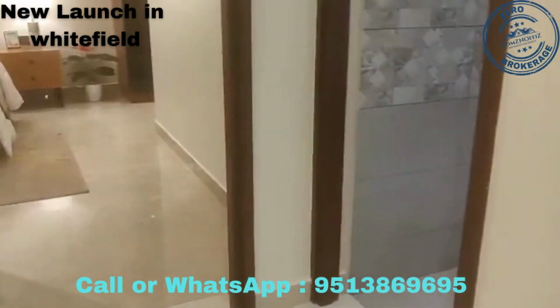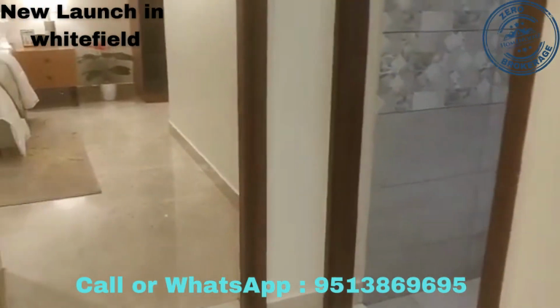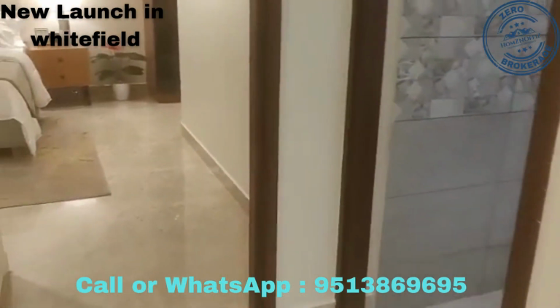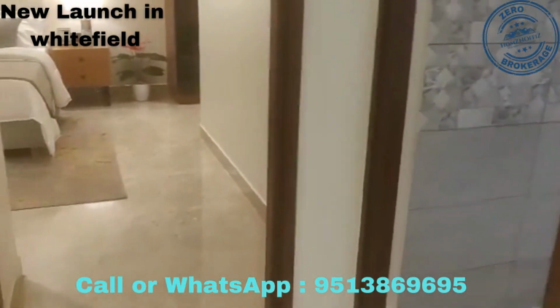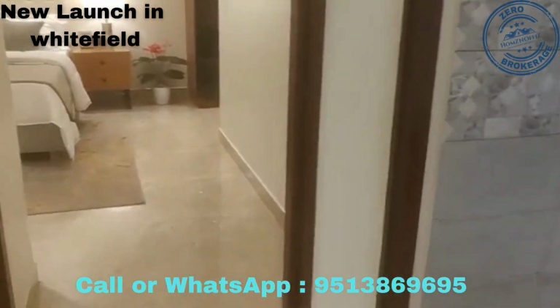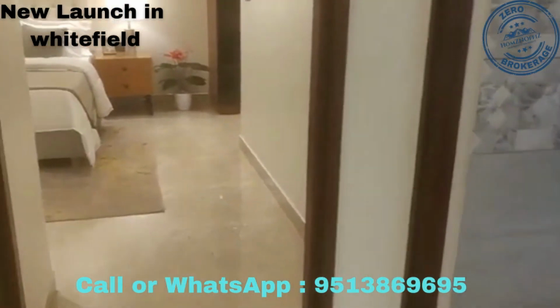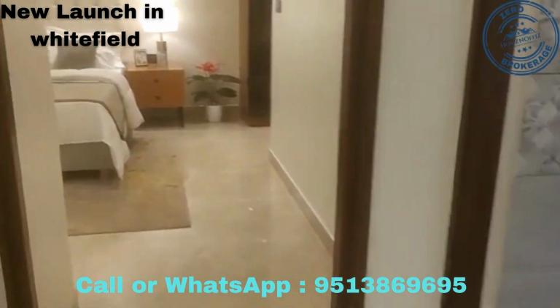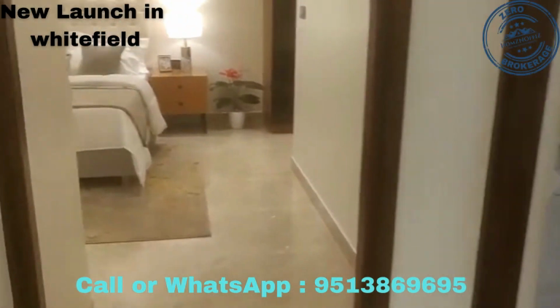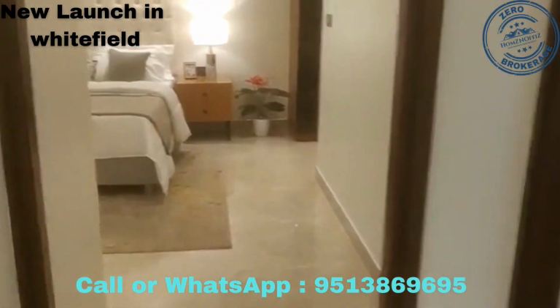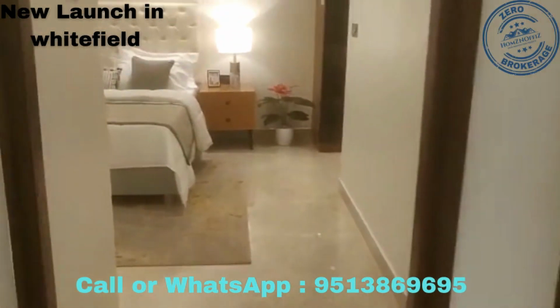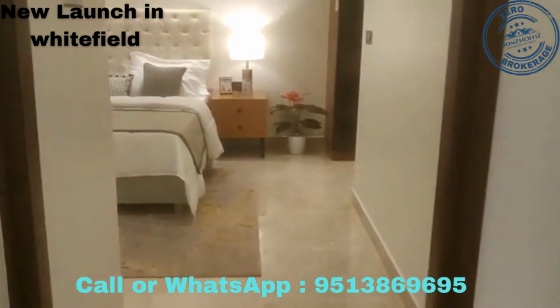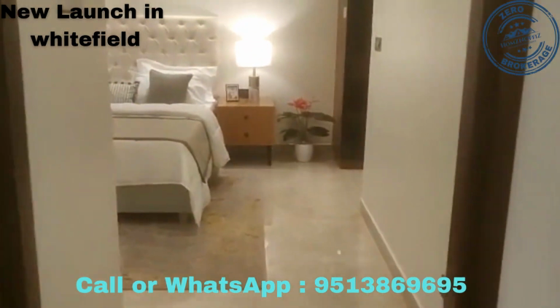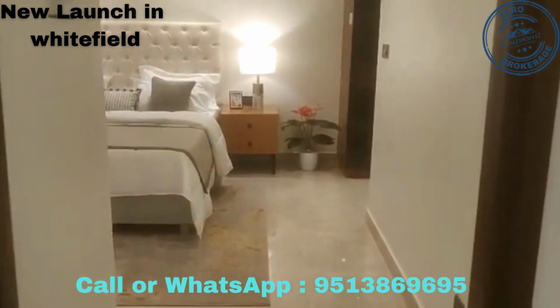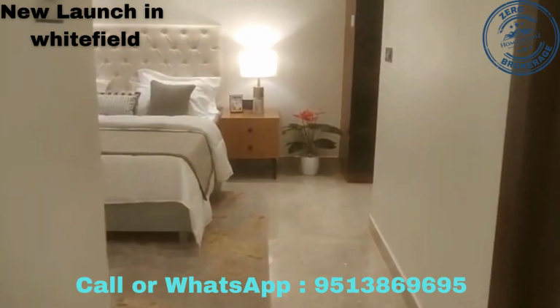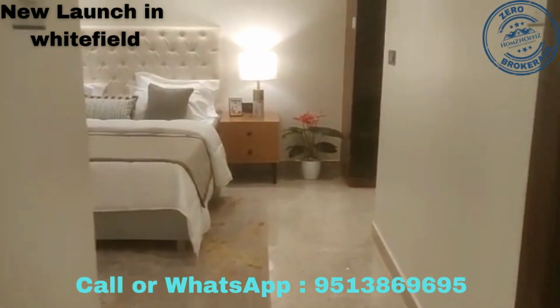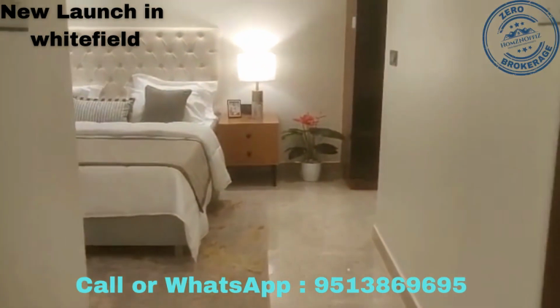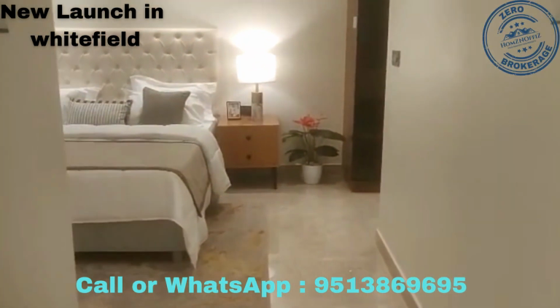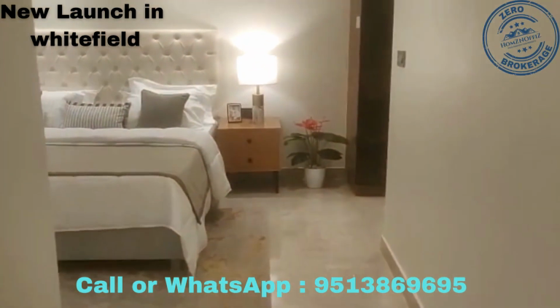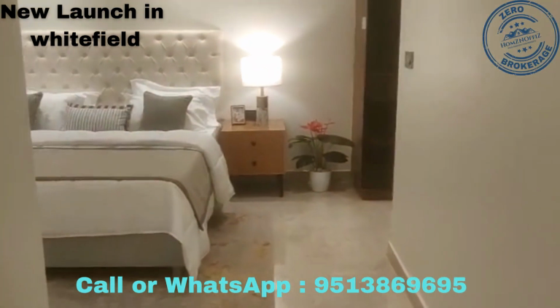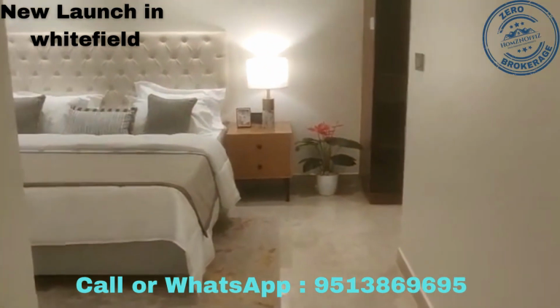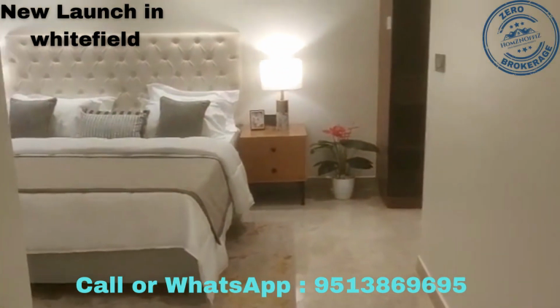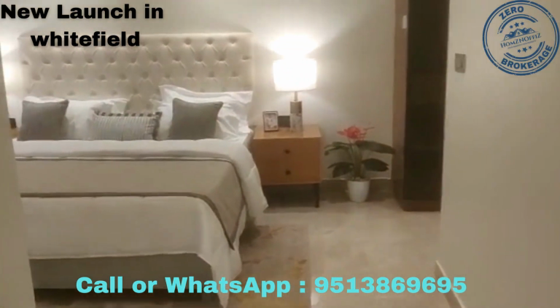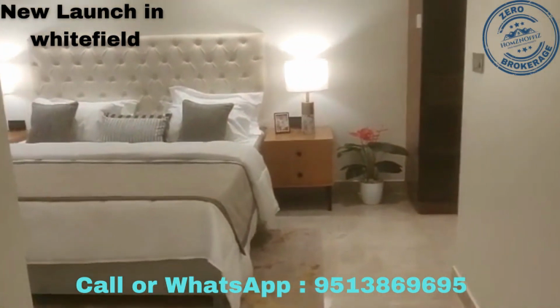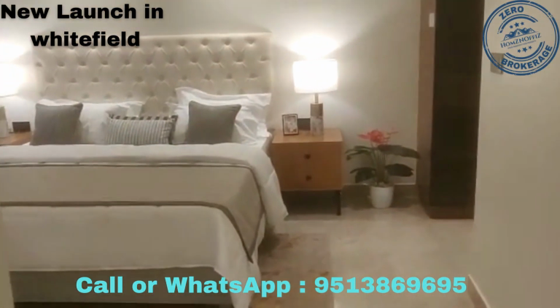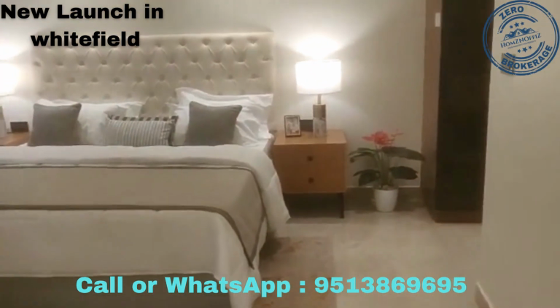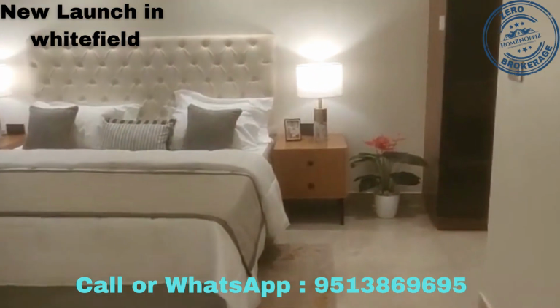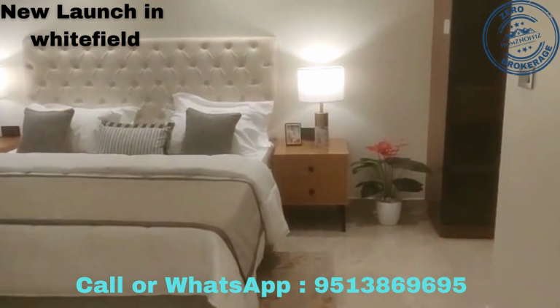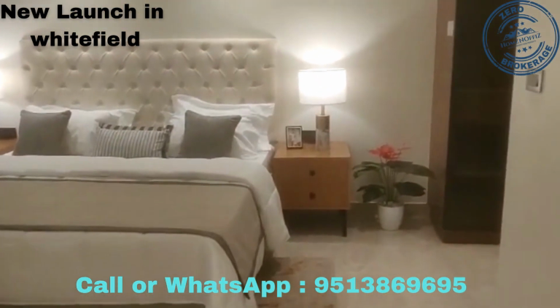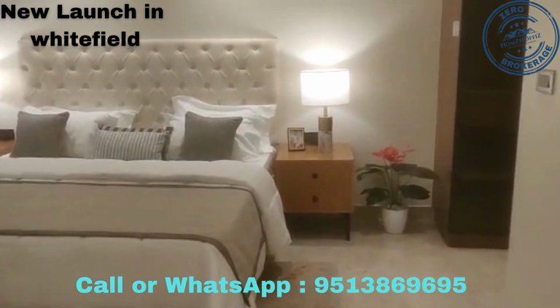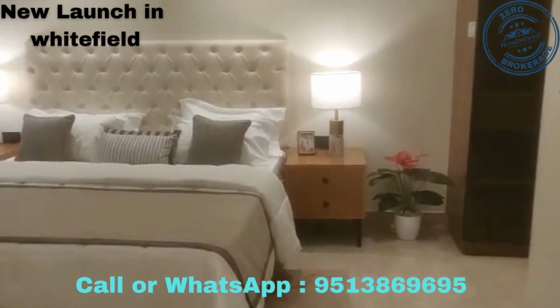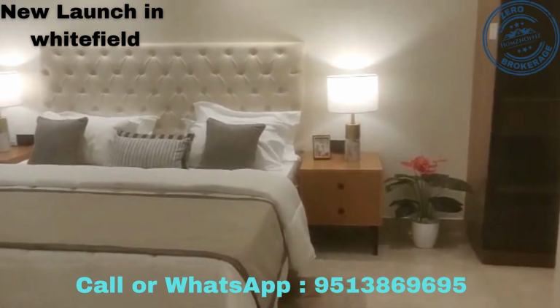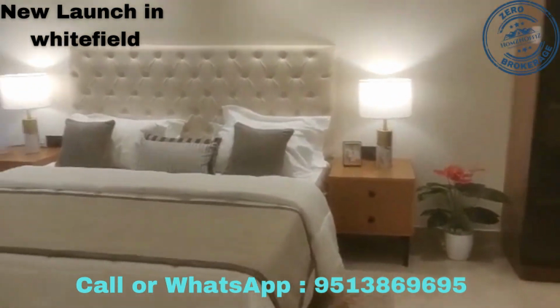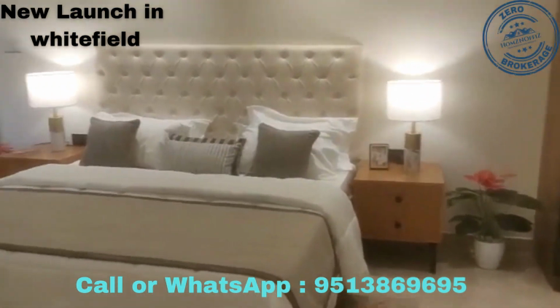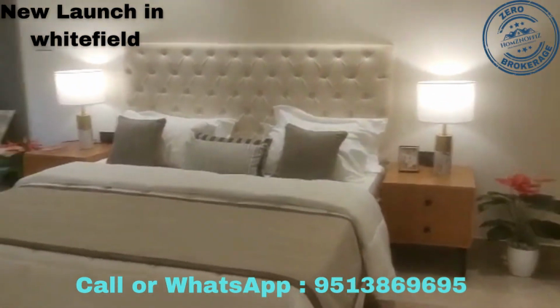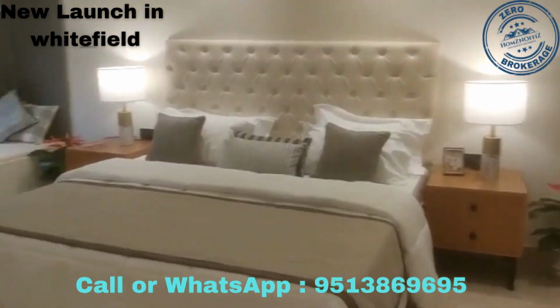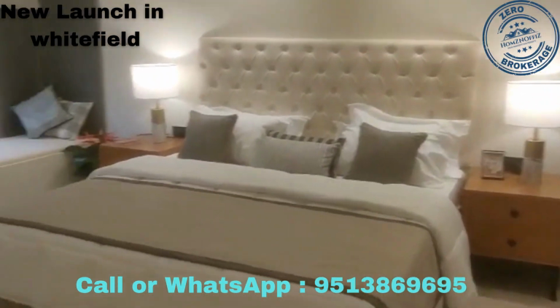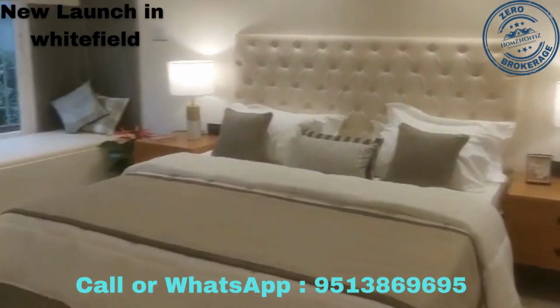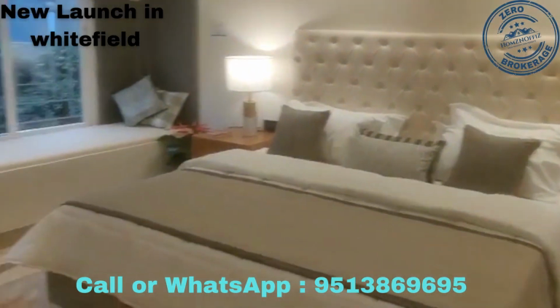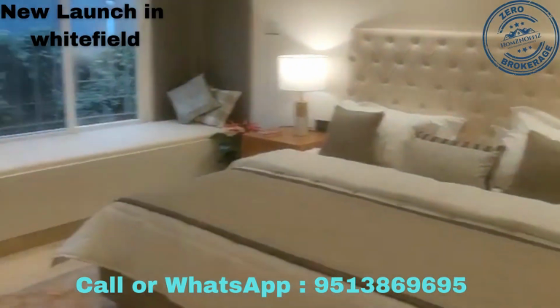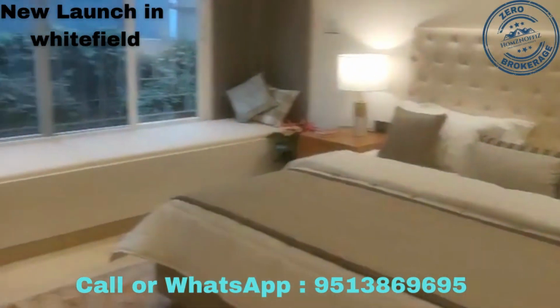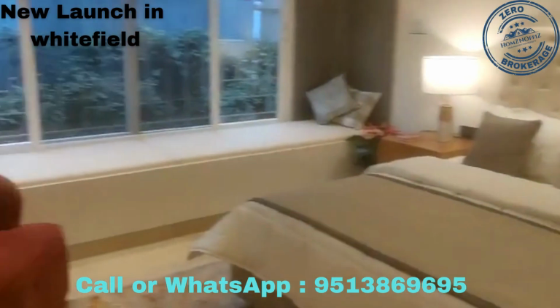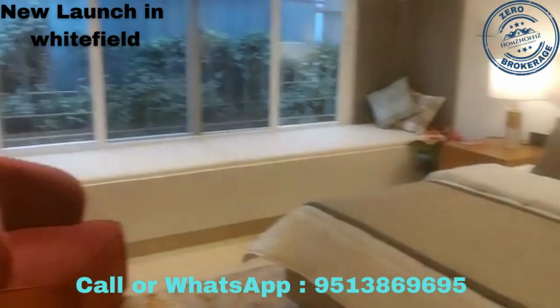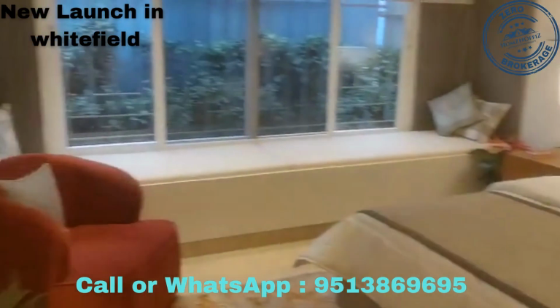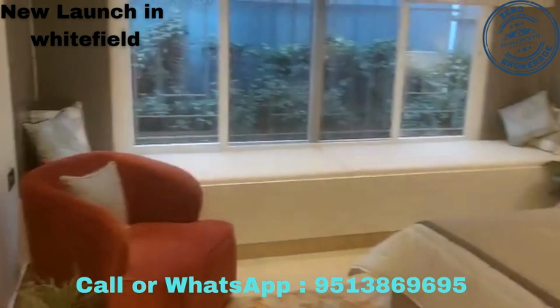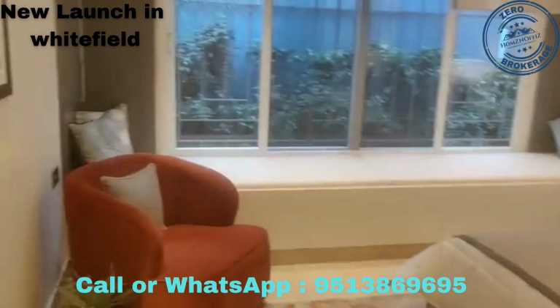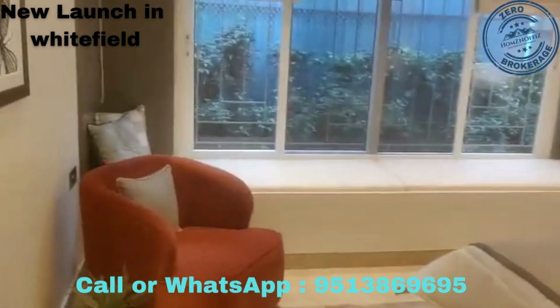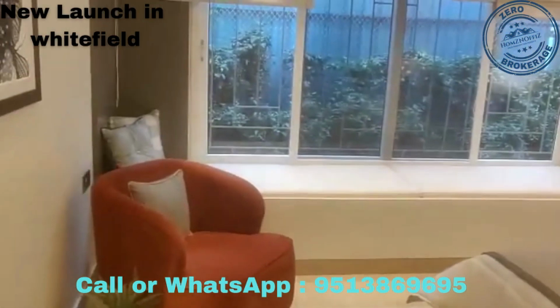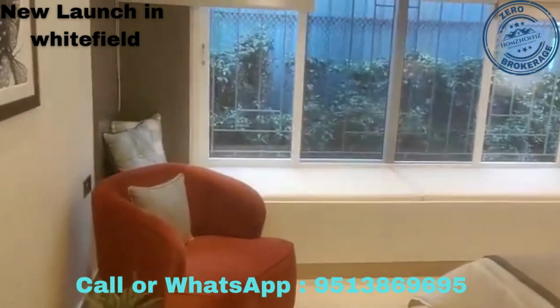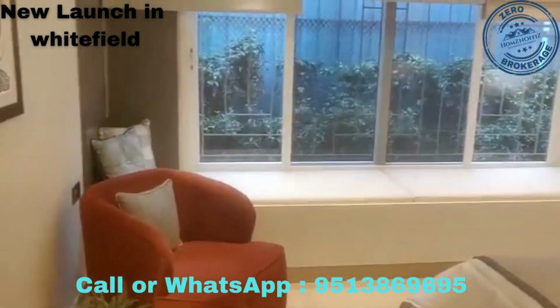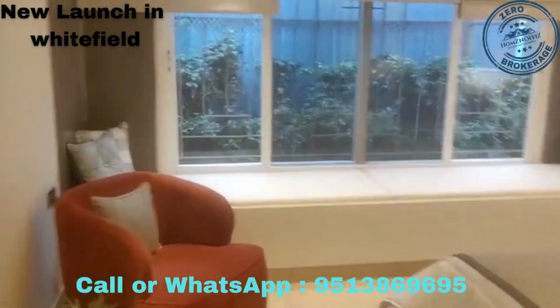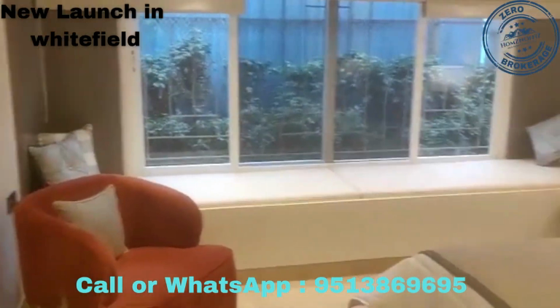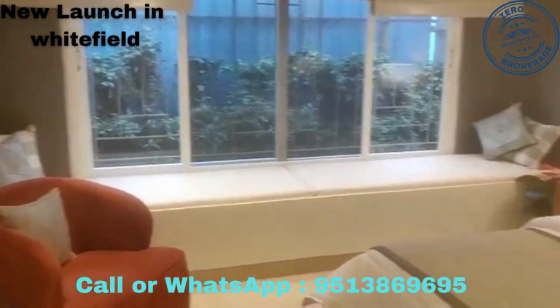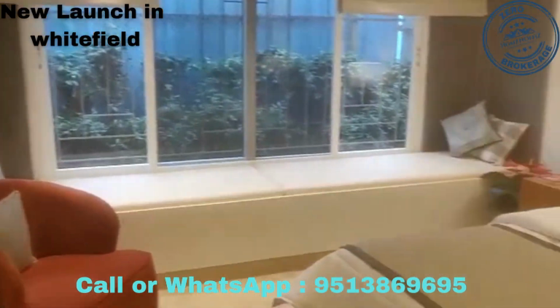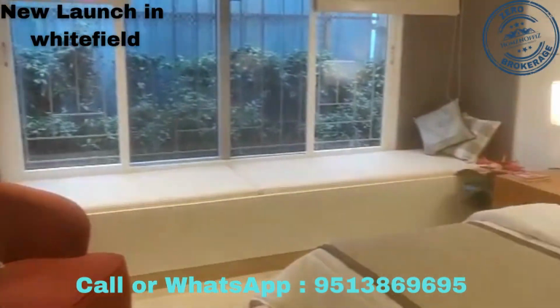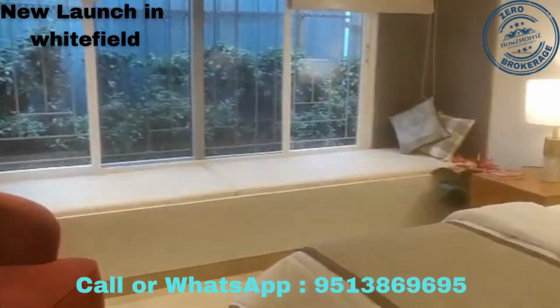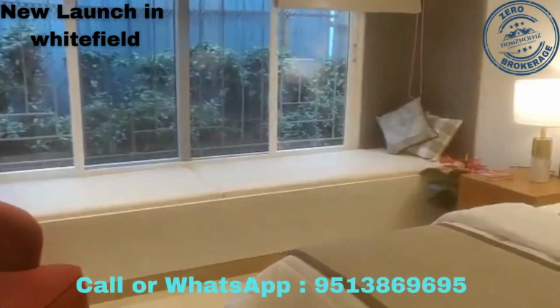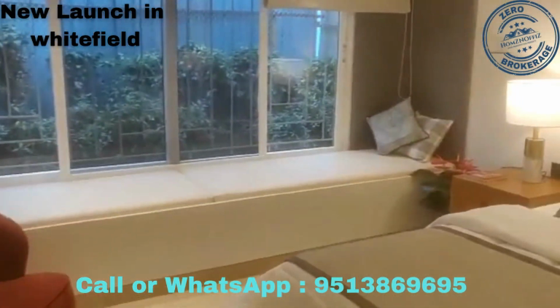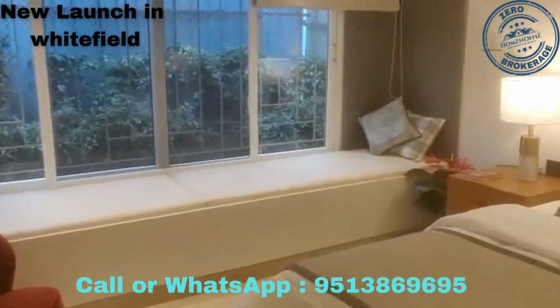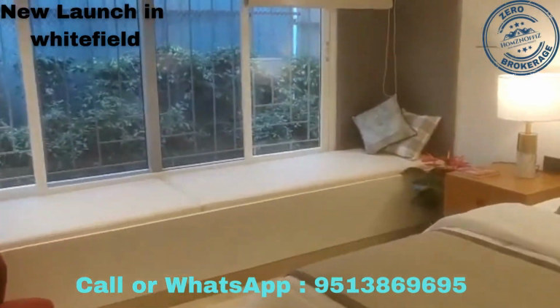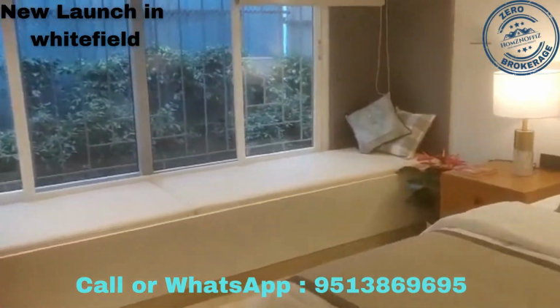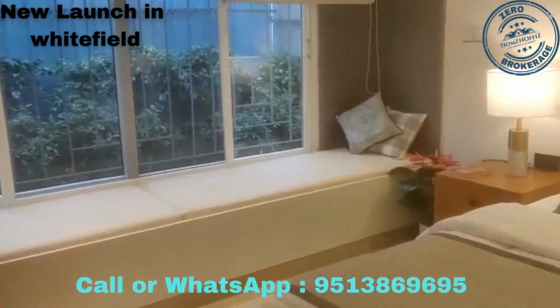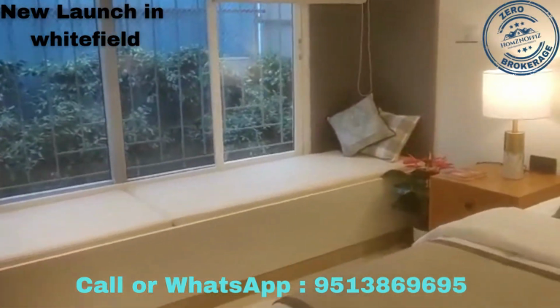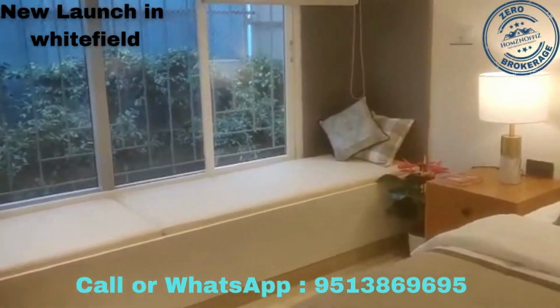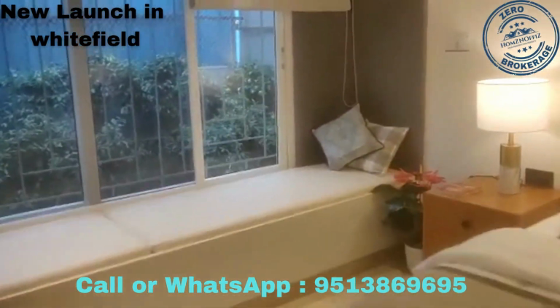And this is the master bedroom — you can see how spacious it is.